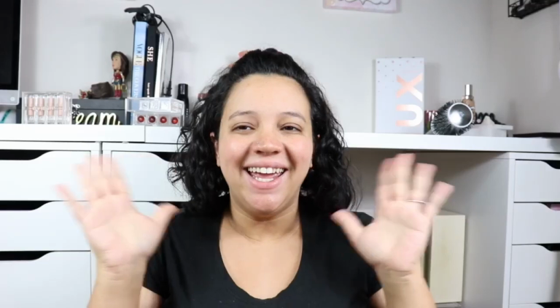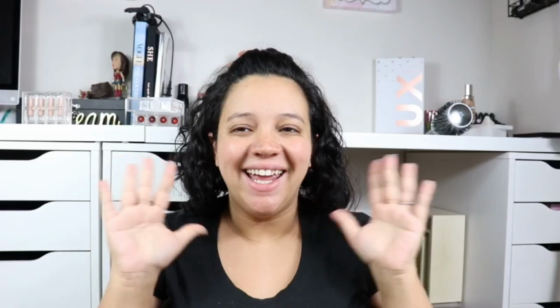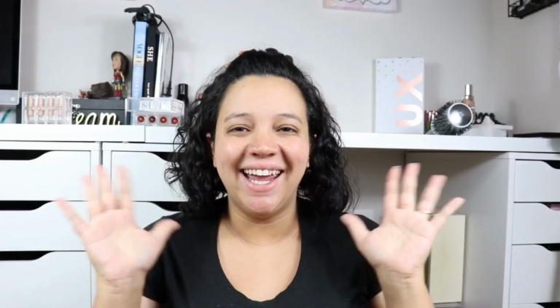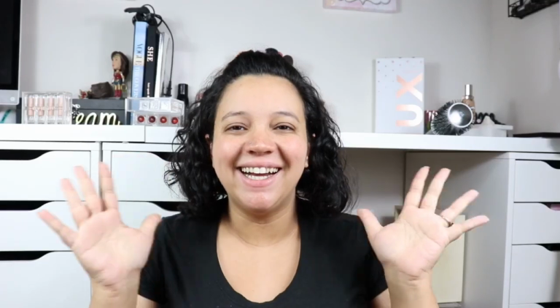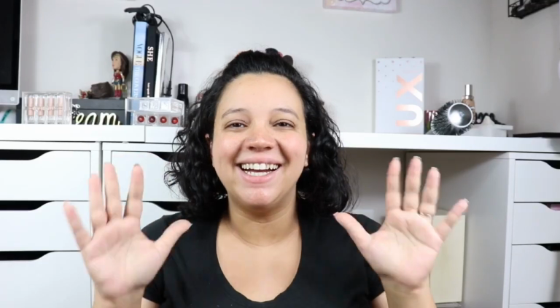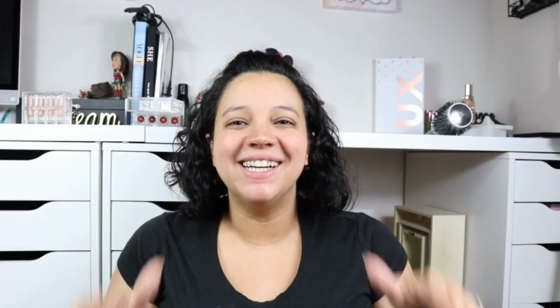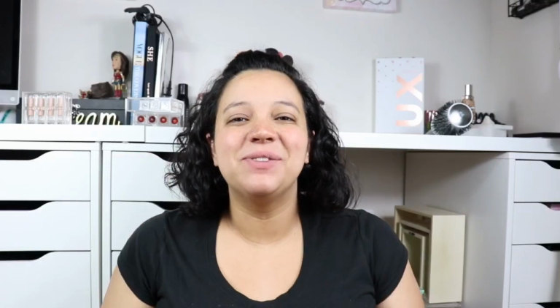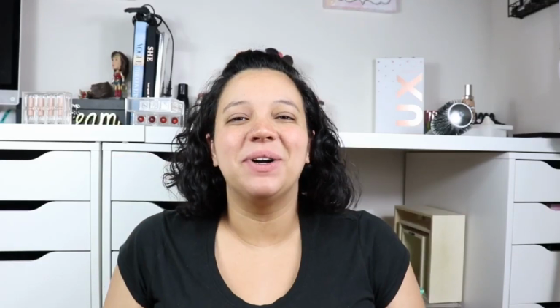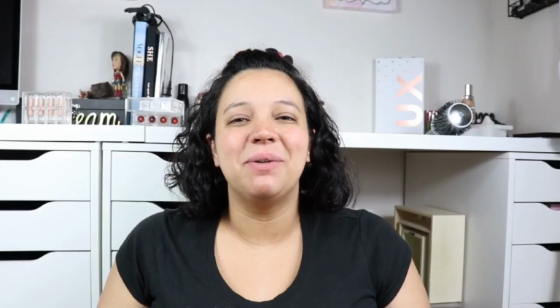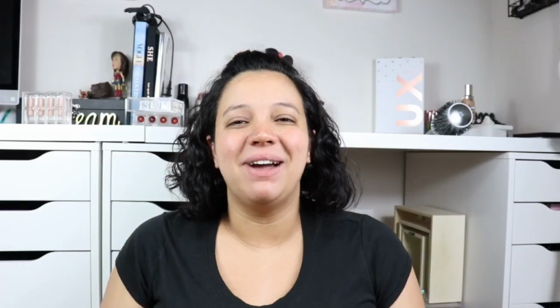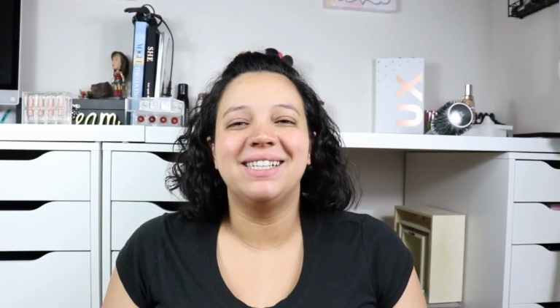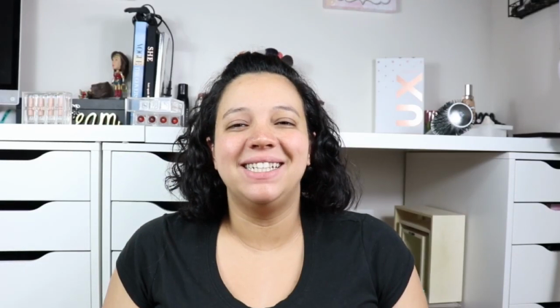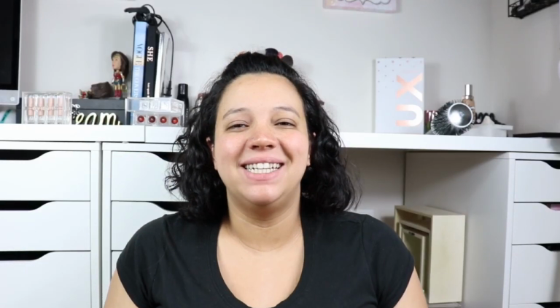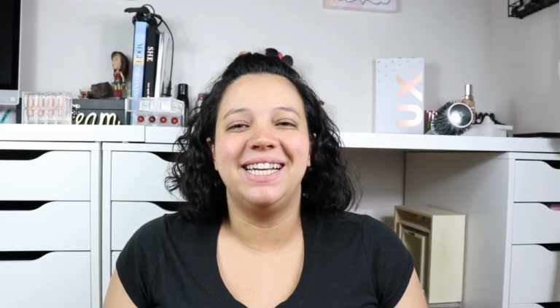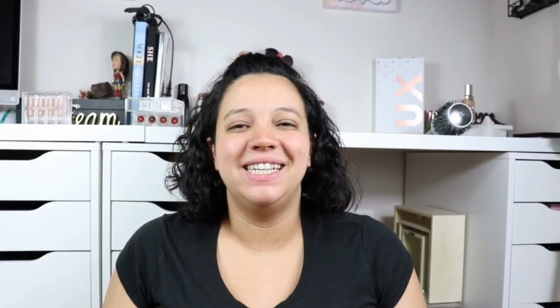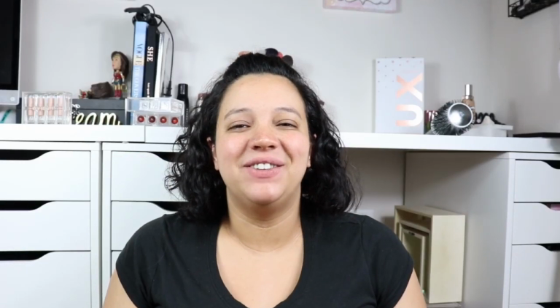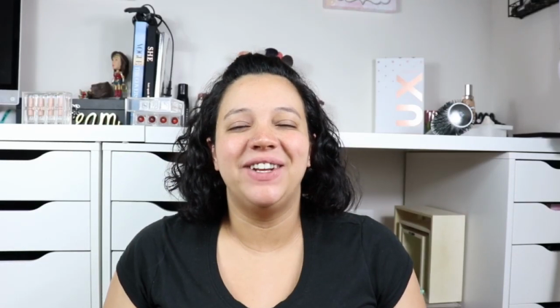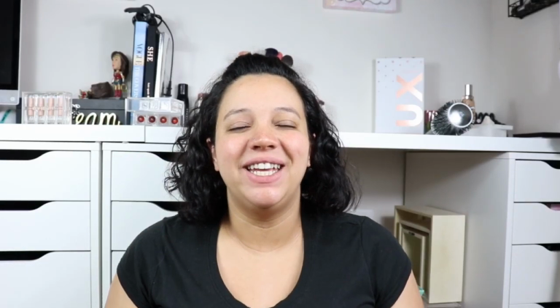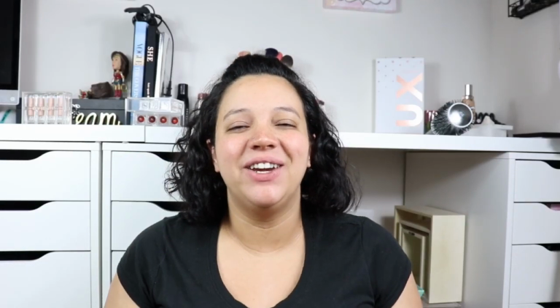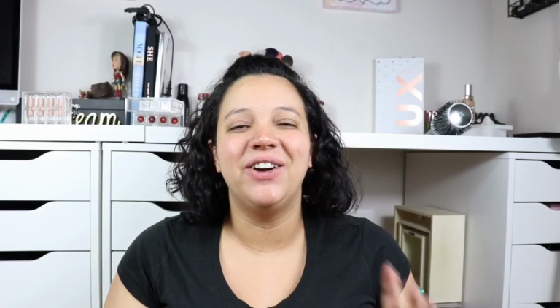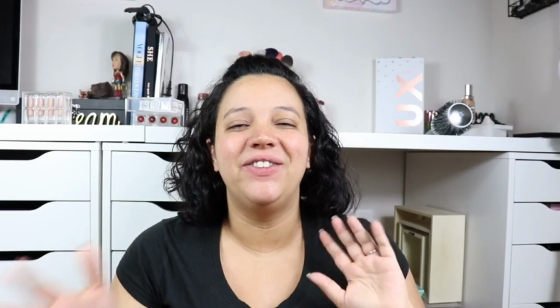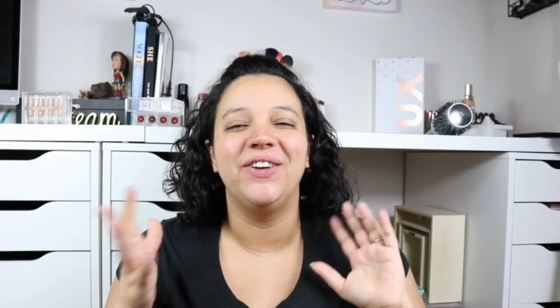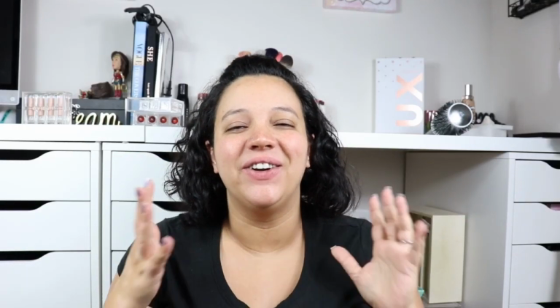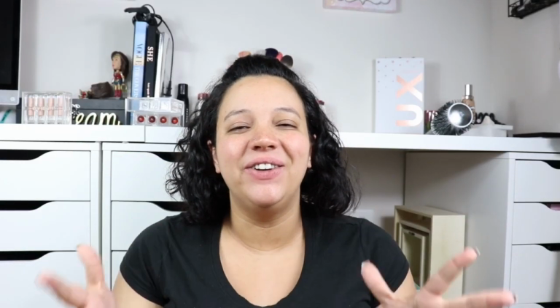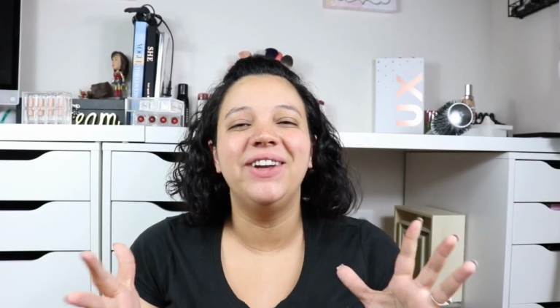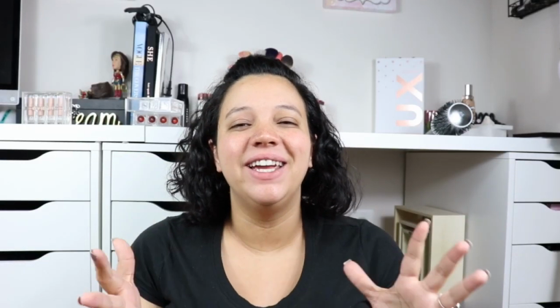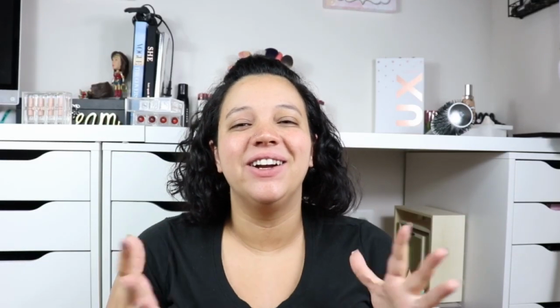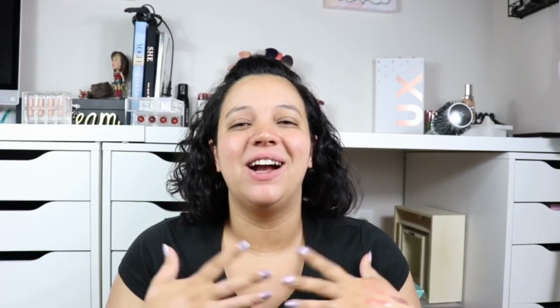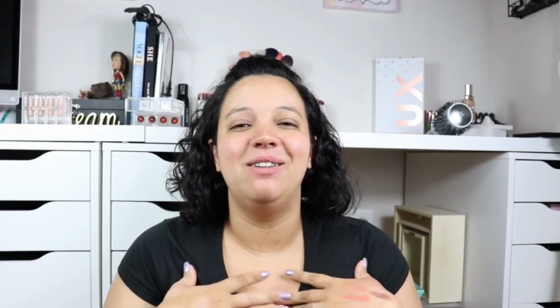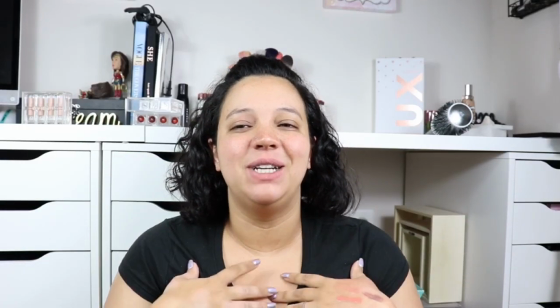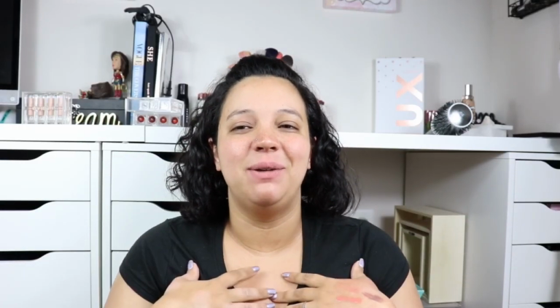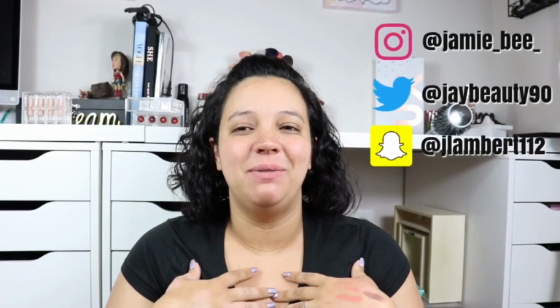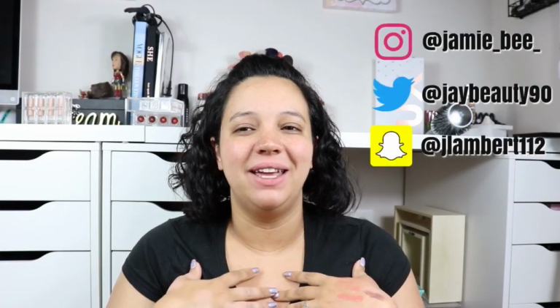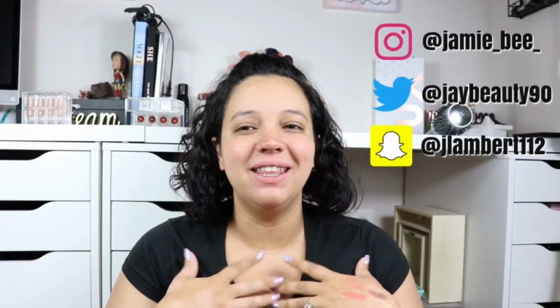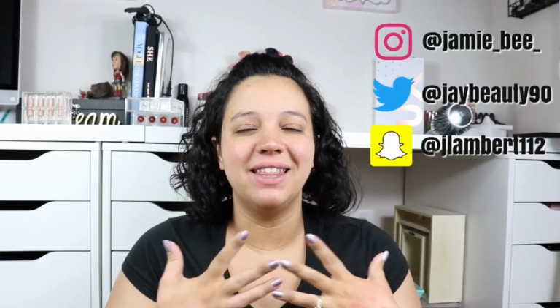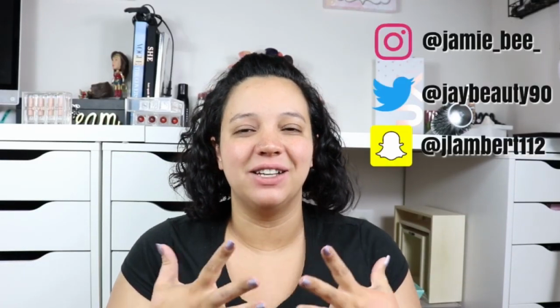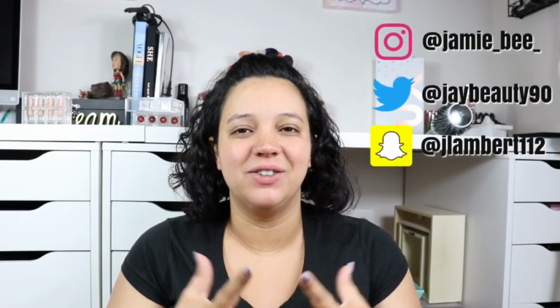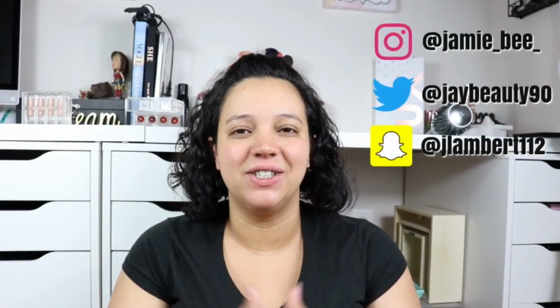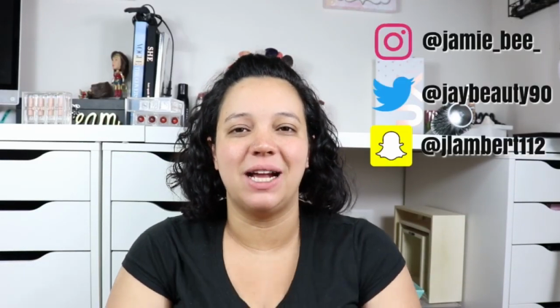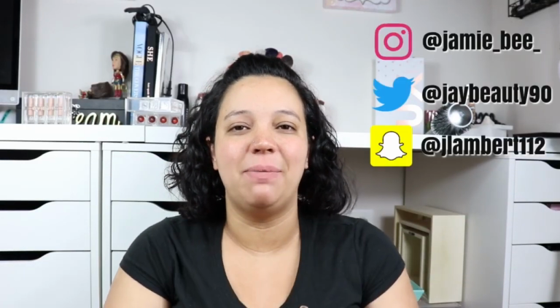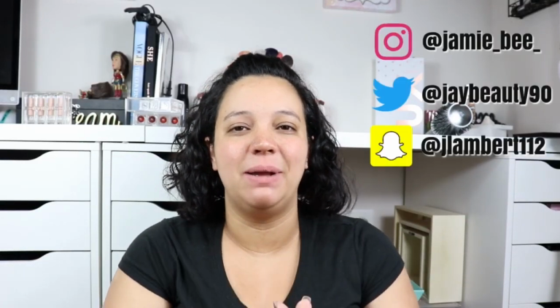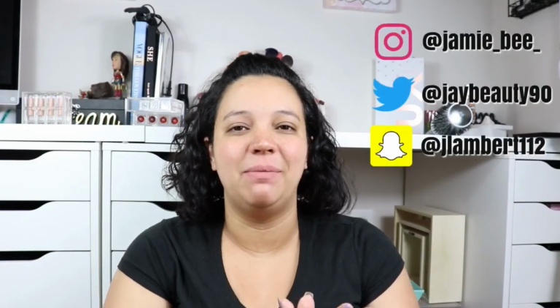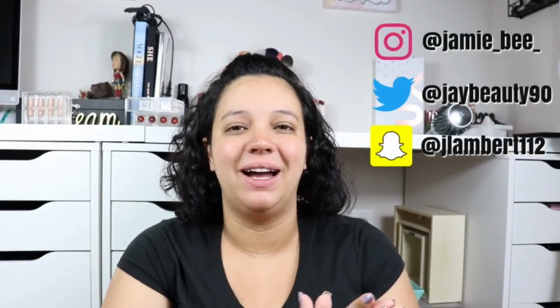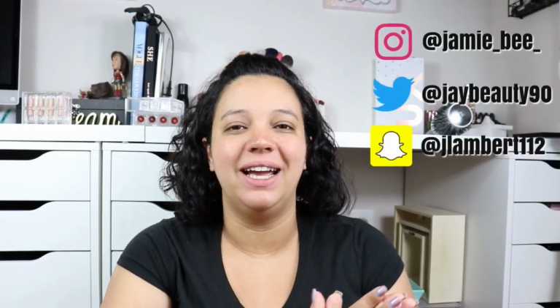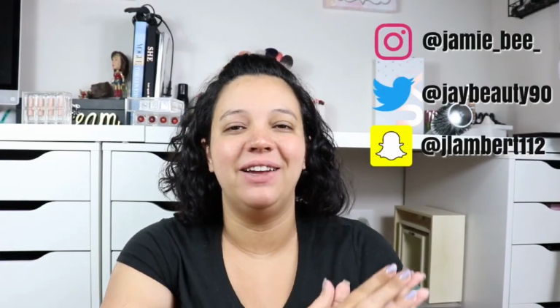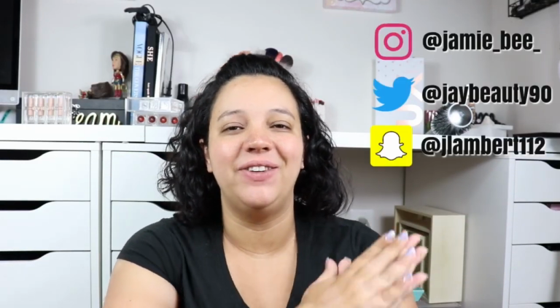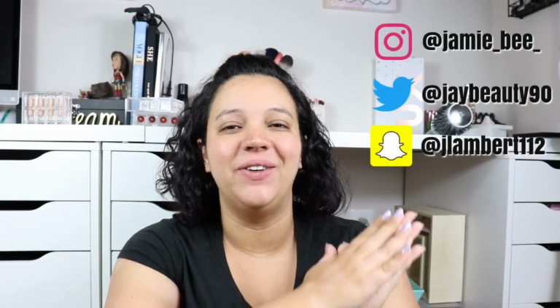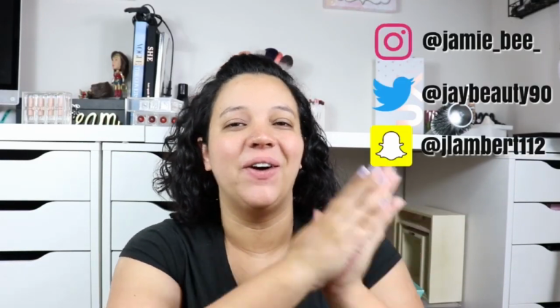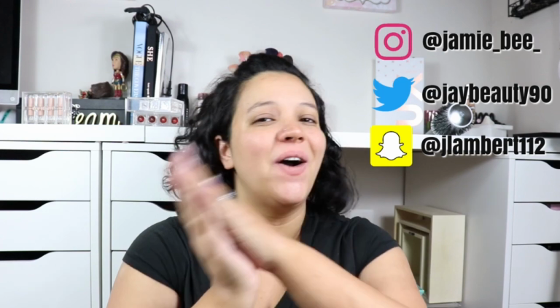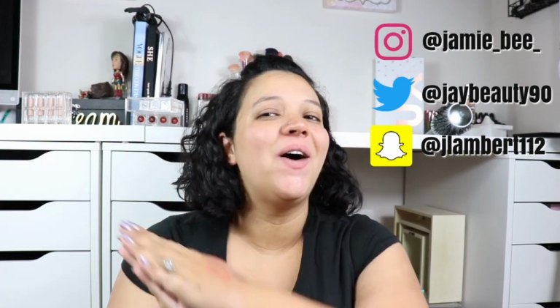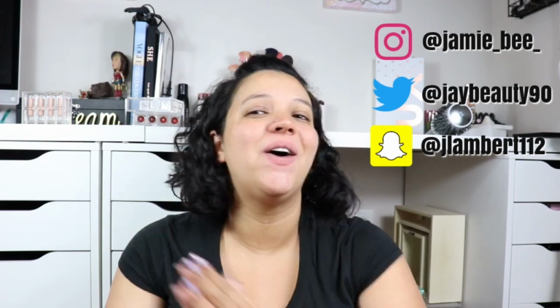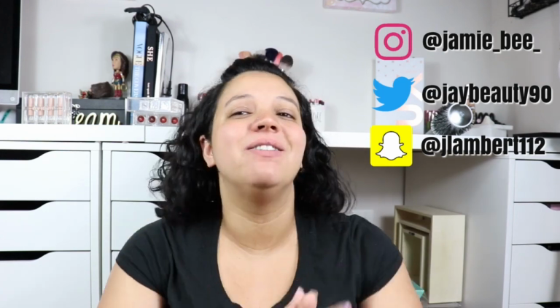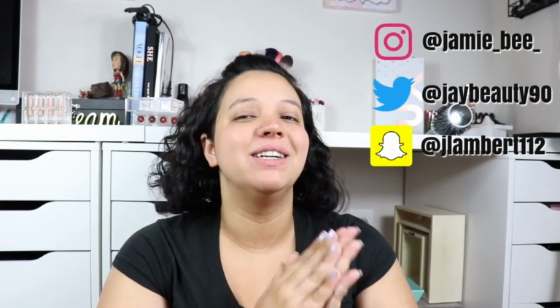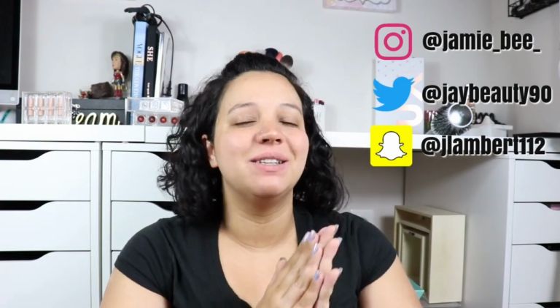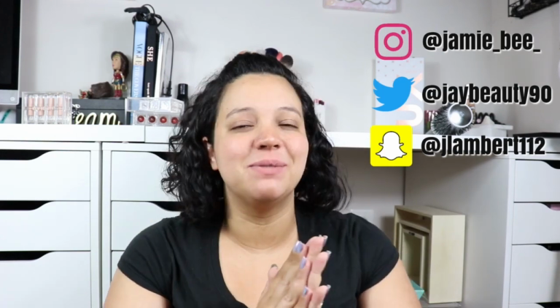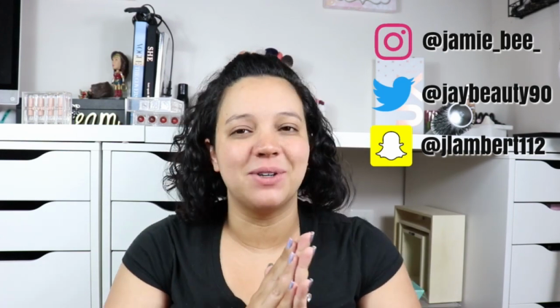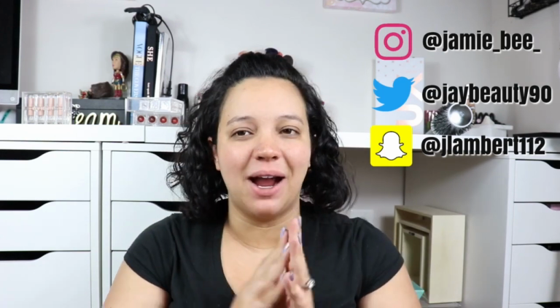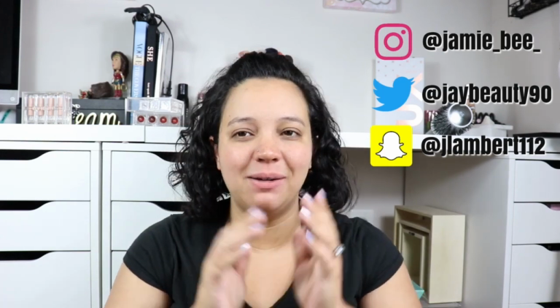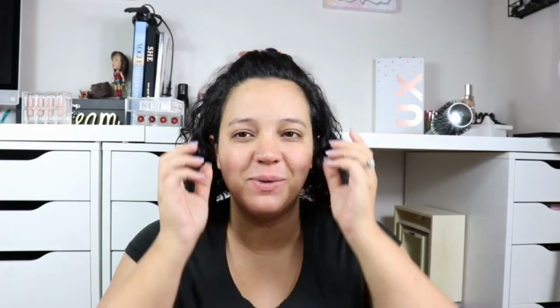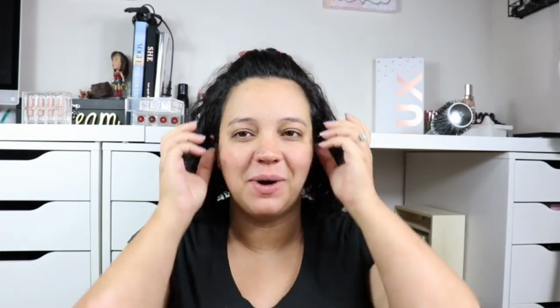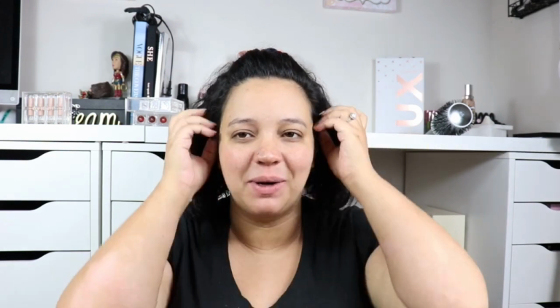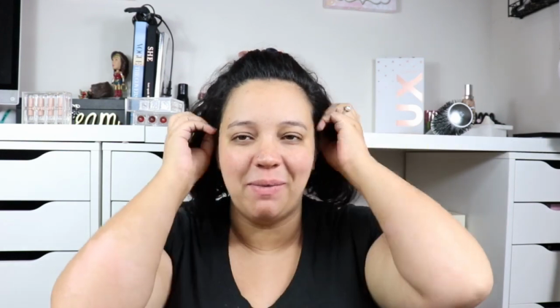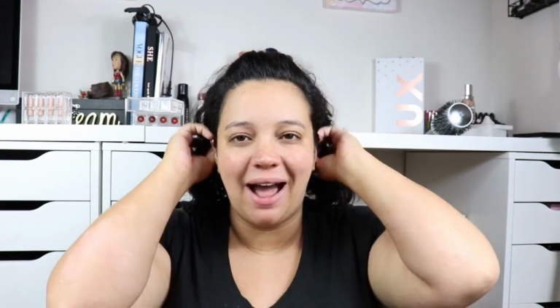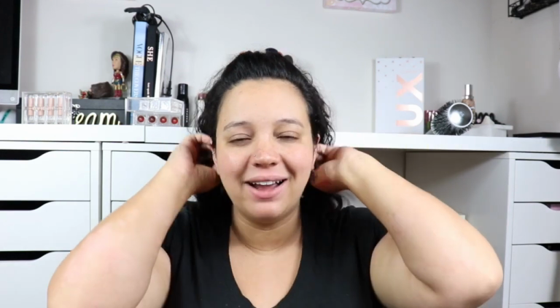Hey guys, welcome back to today's video. If you are new here, I'm Jamie V. Thanks for stopping by. If you are already subscribed, welcome back.